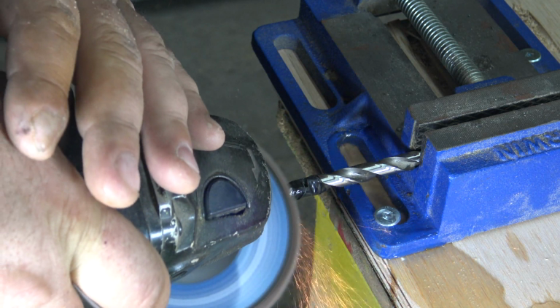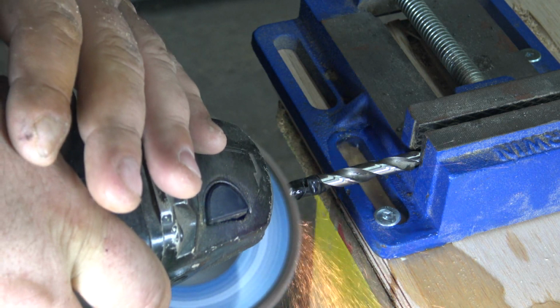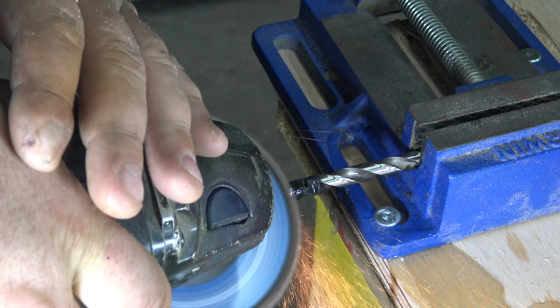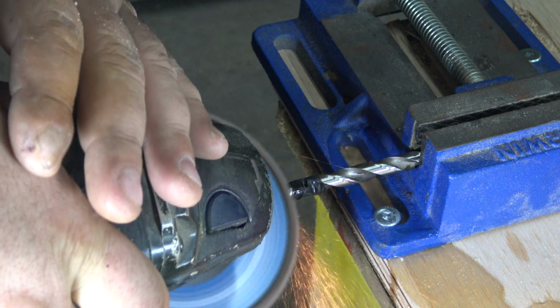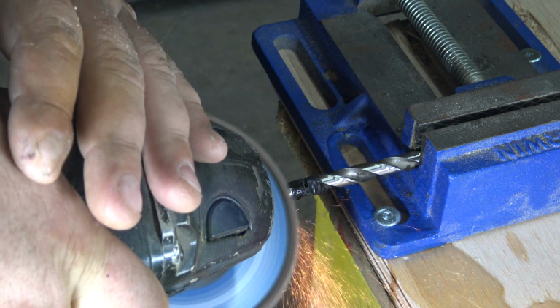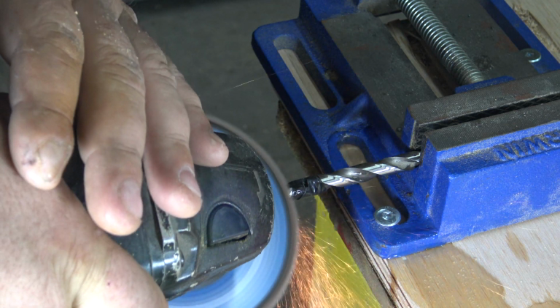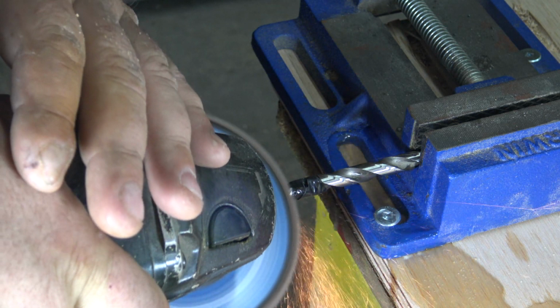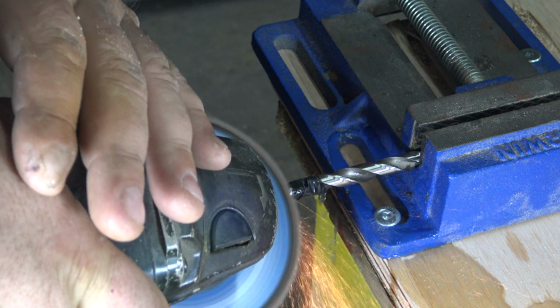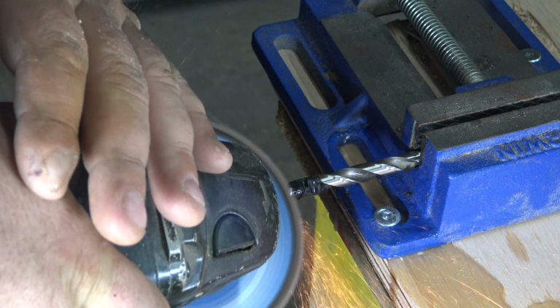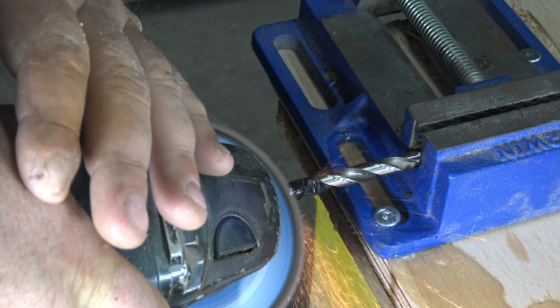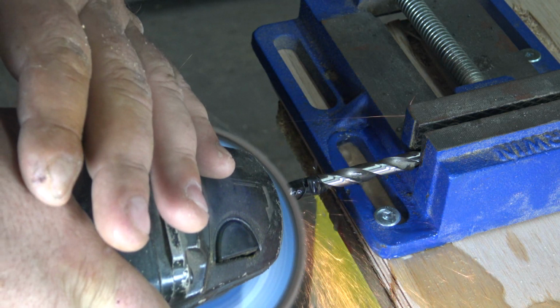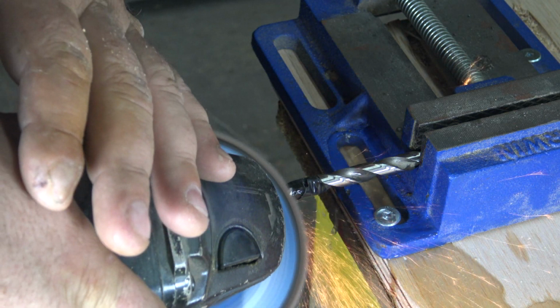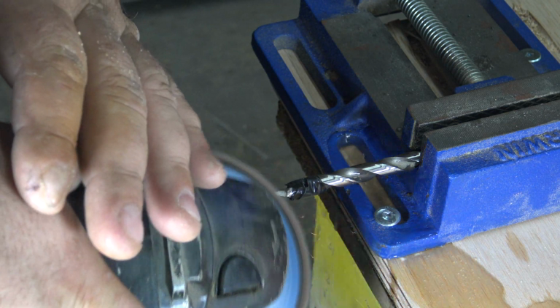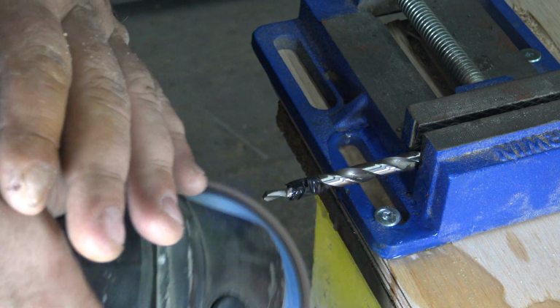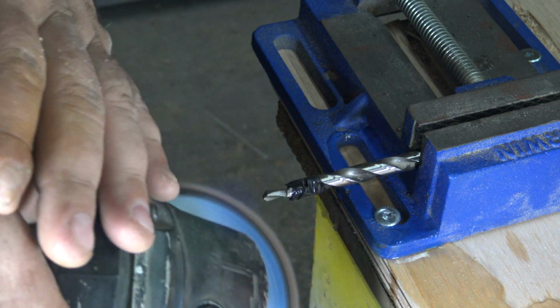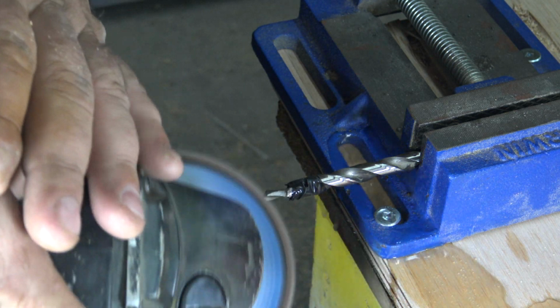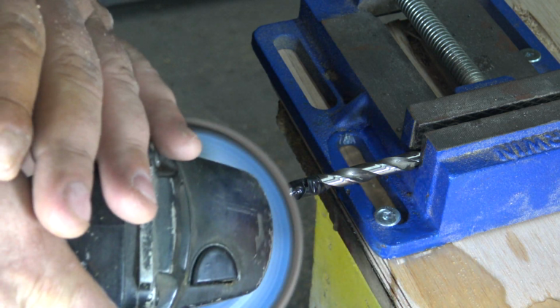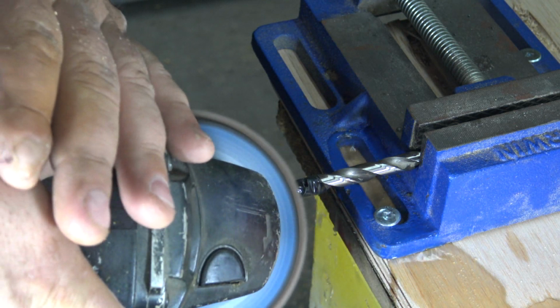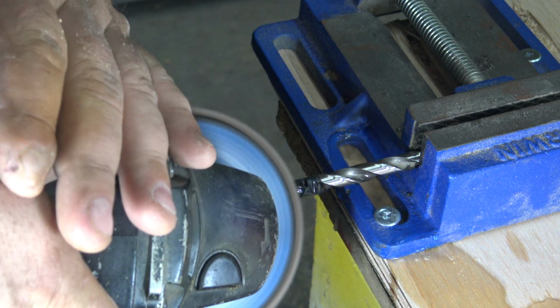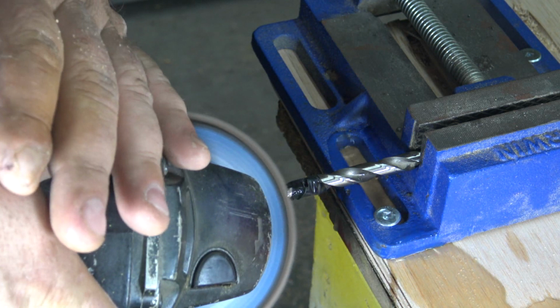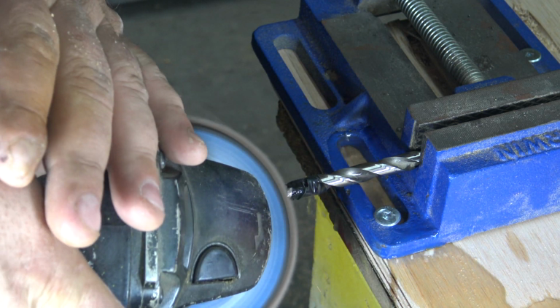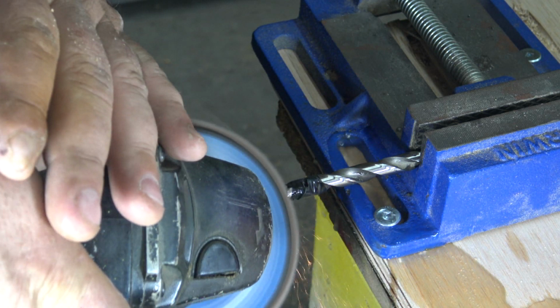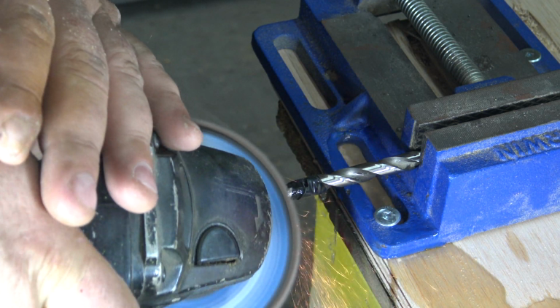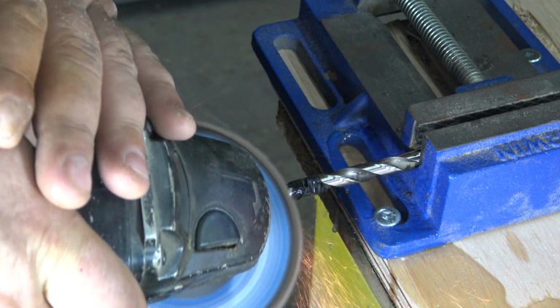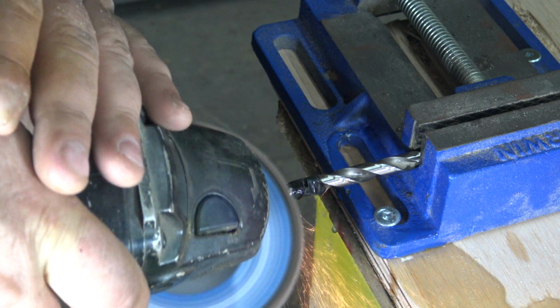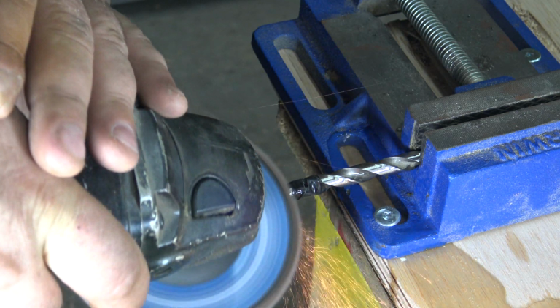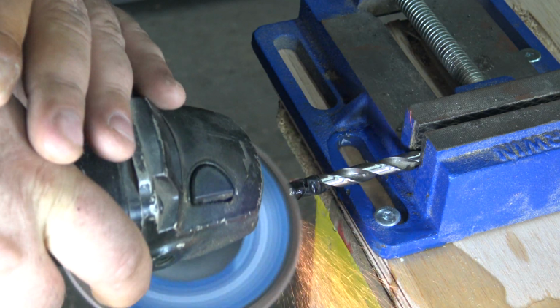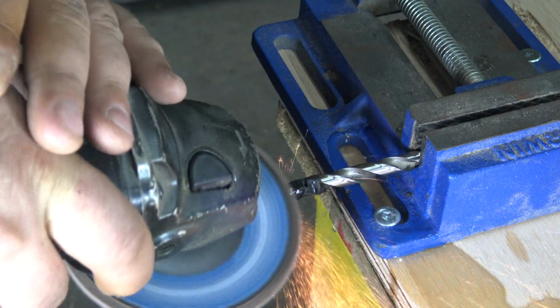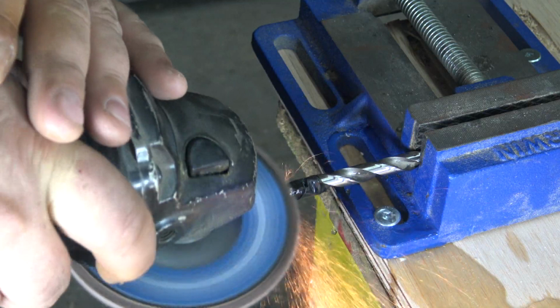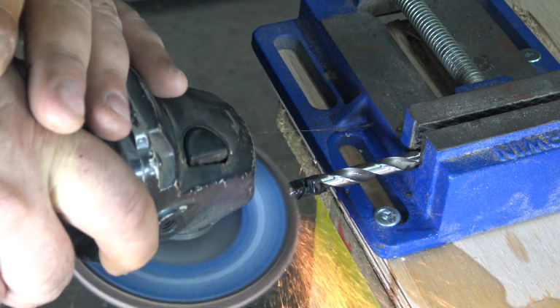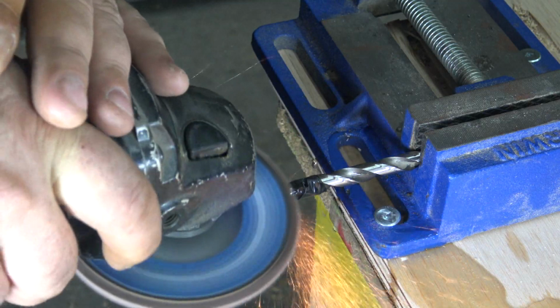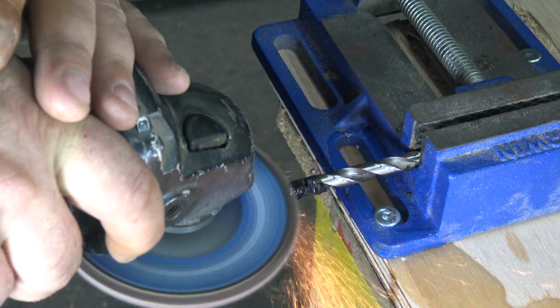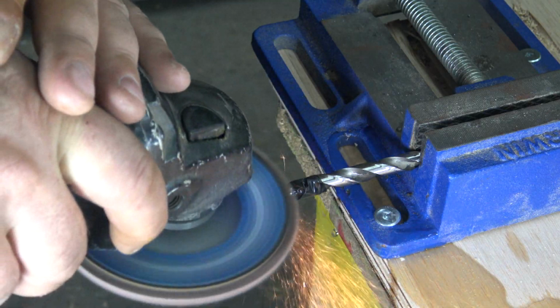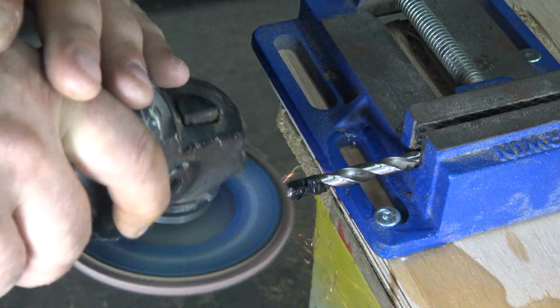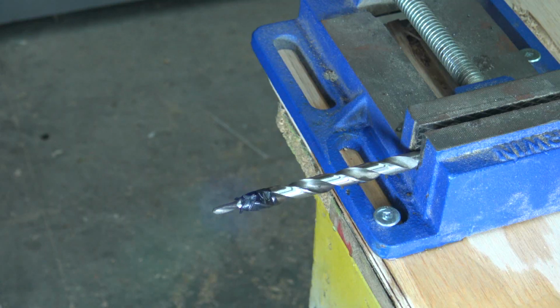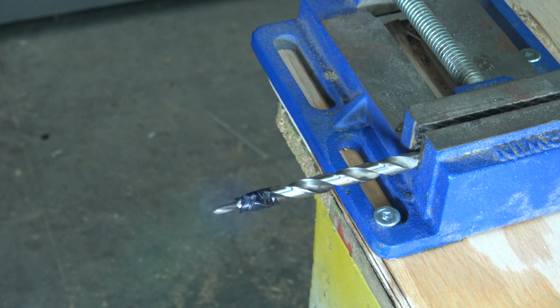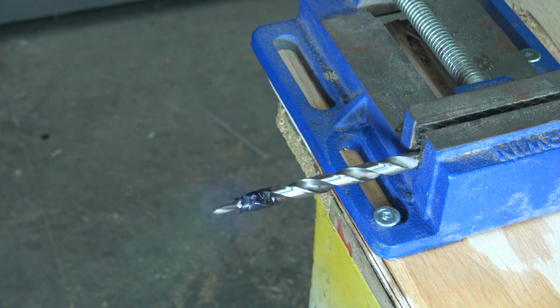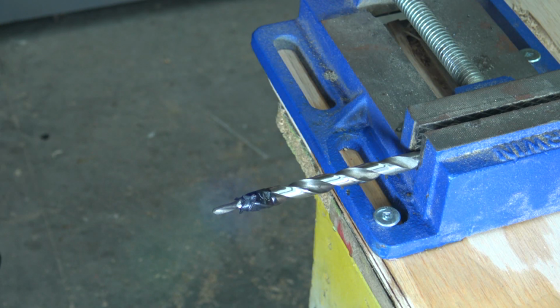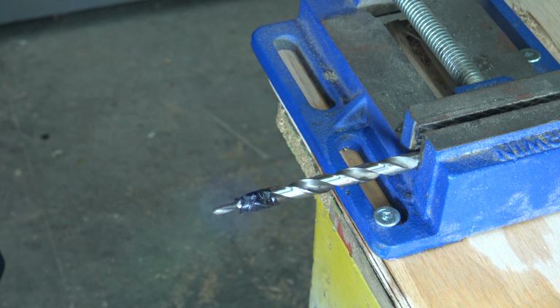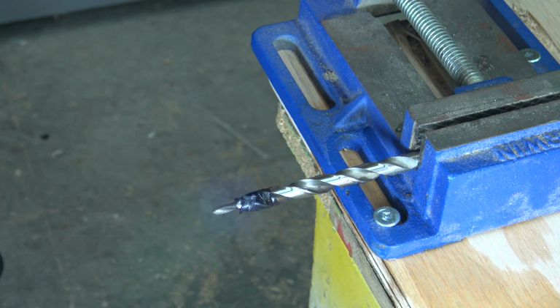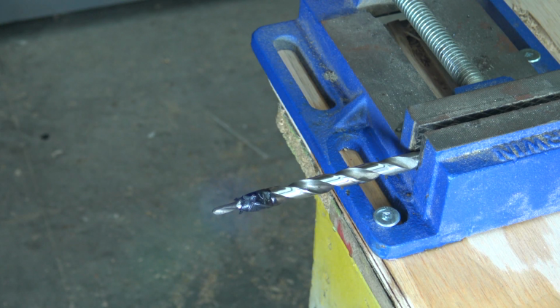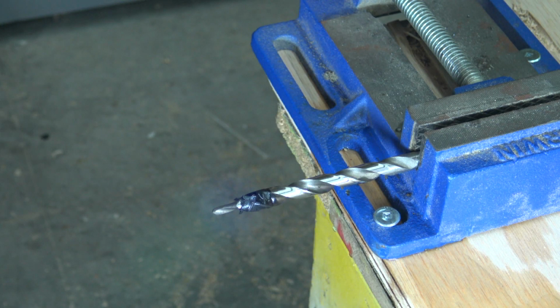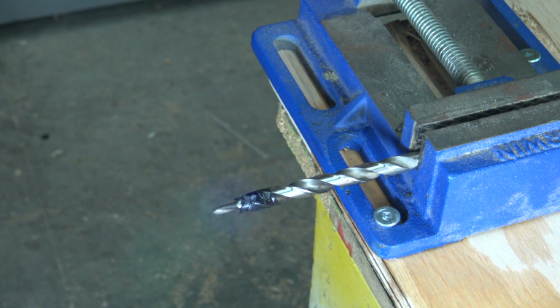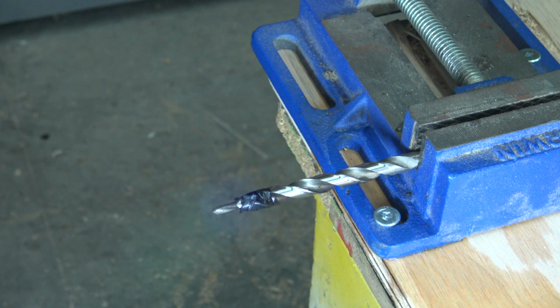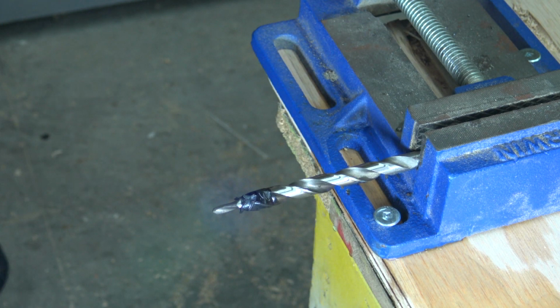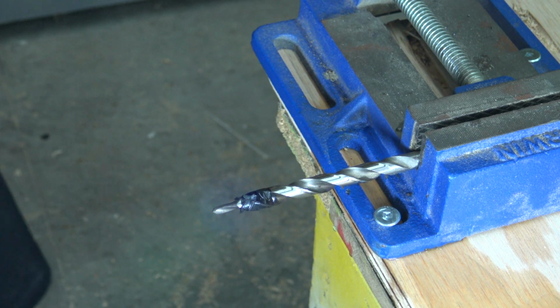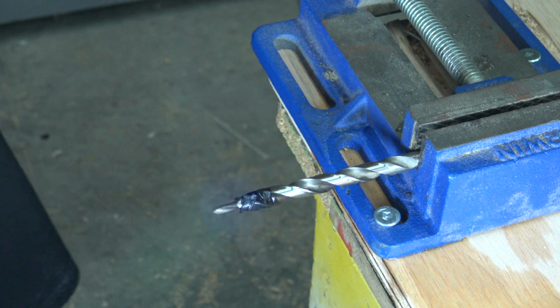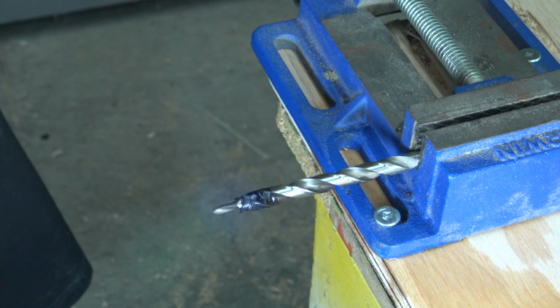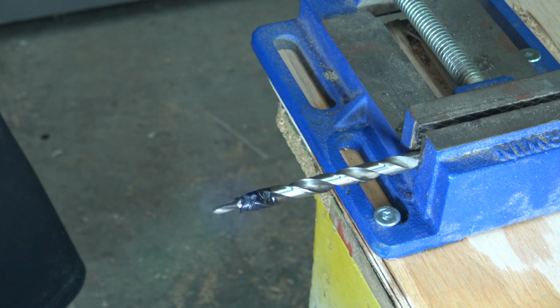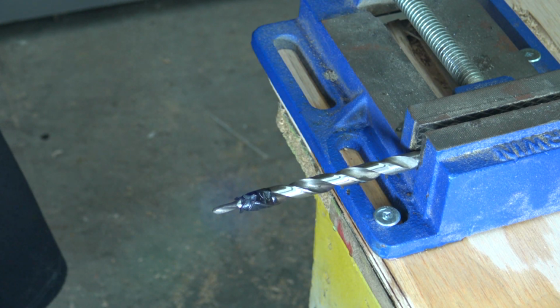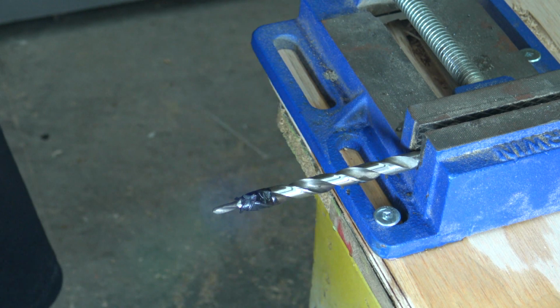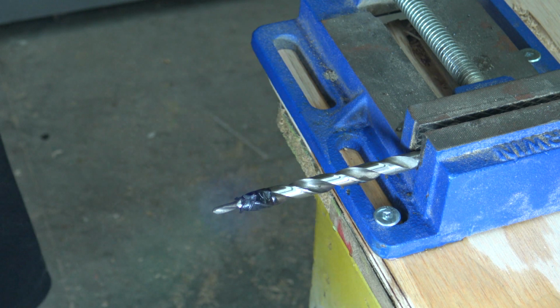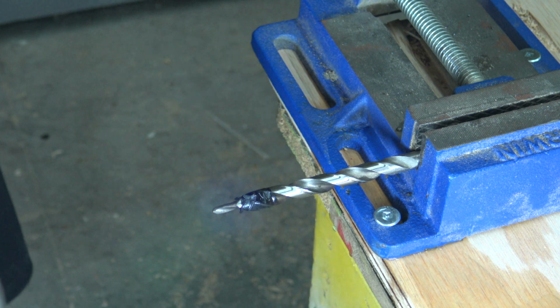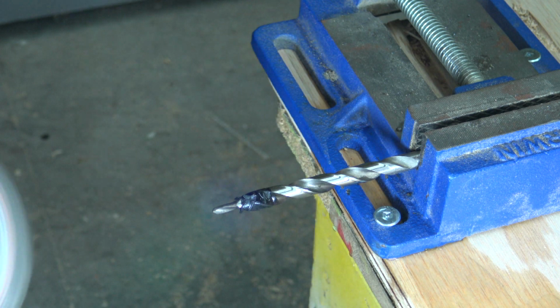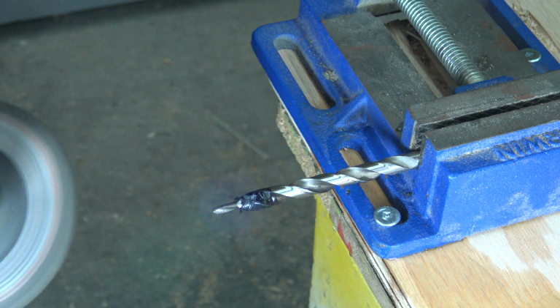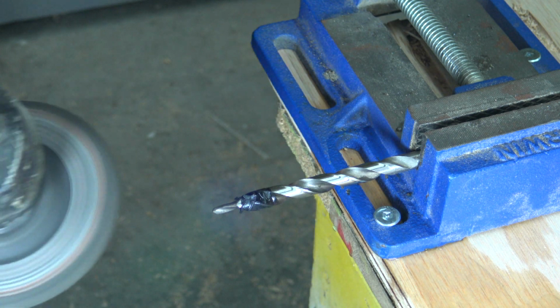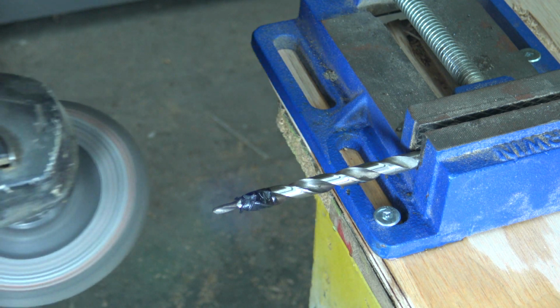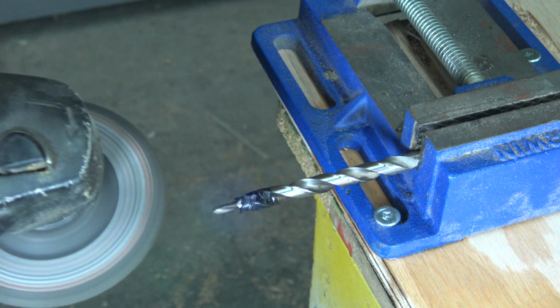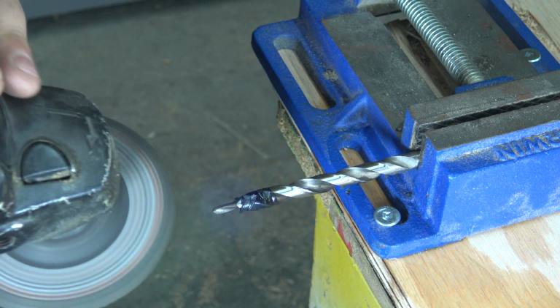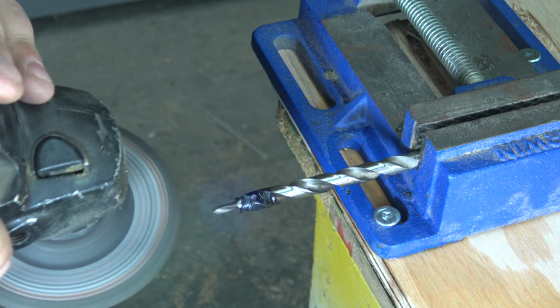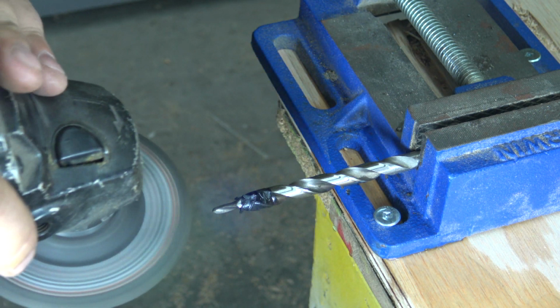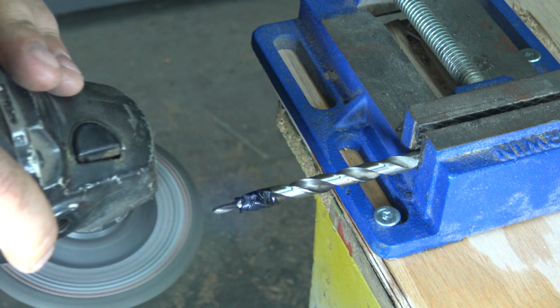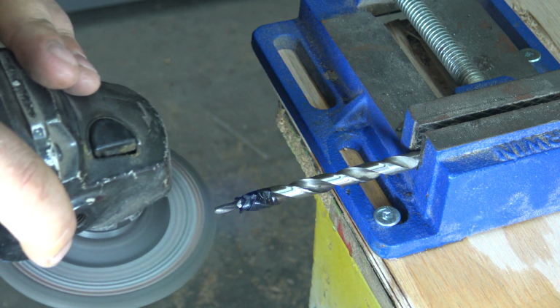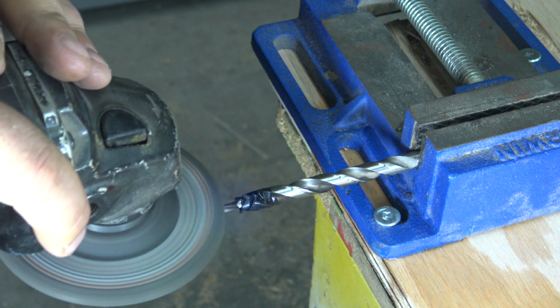It's important to mention that I'm not using a guard on this angle grinder, and that is not a safe practice. As always, work at your own risk.